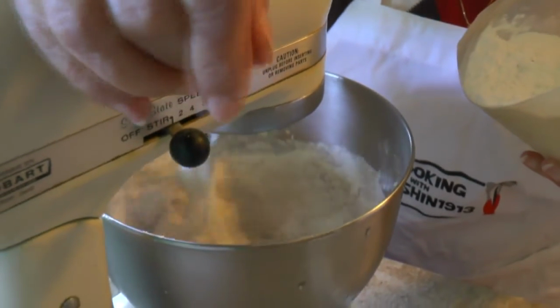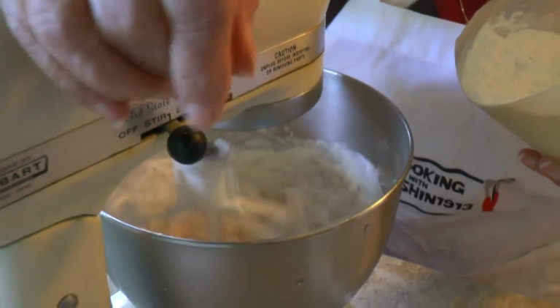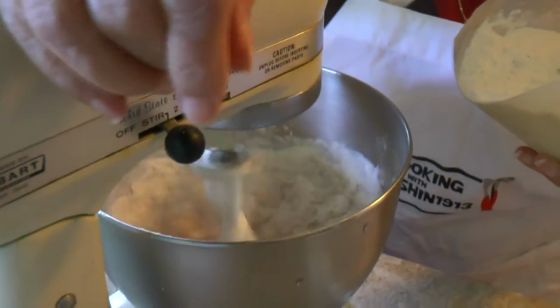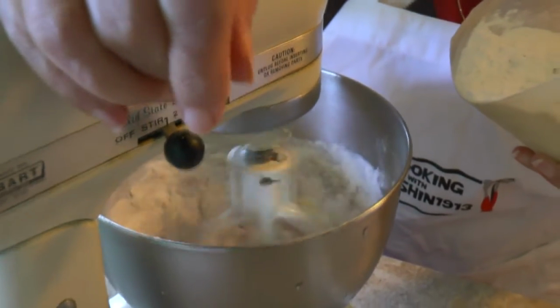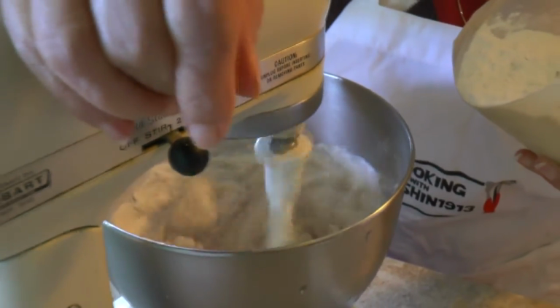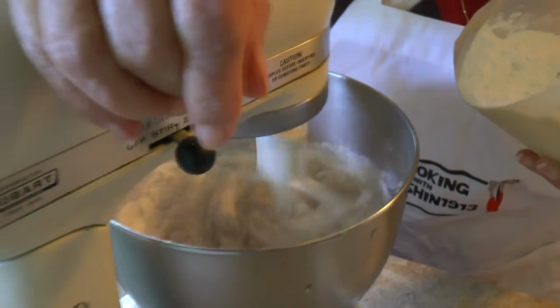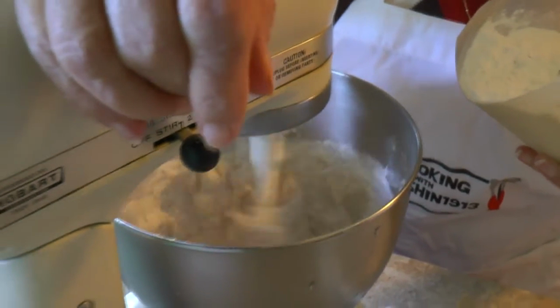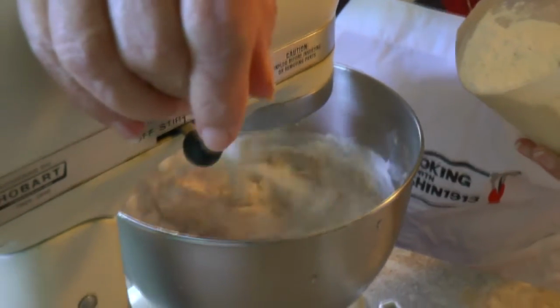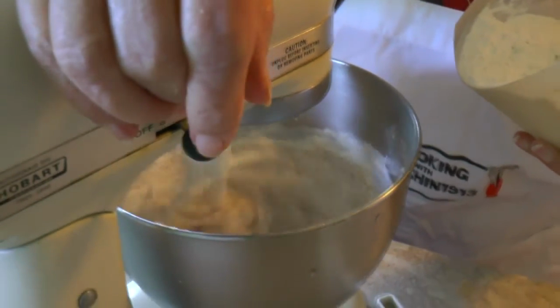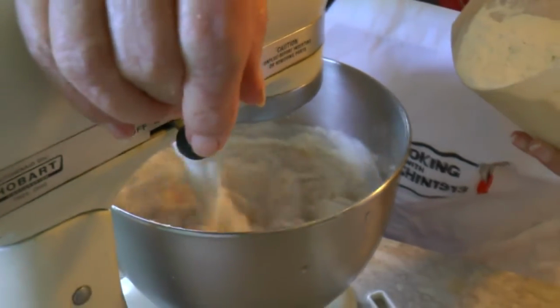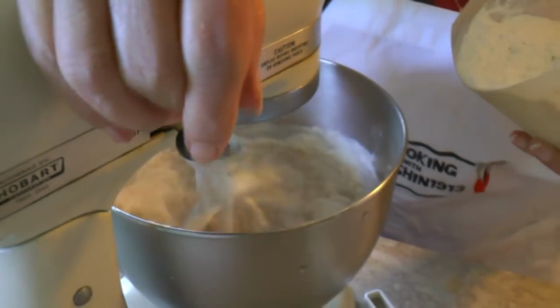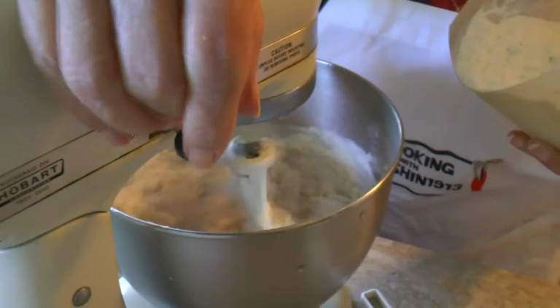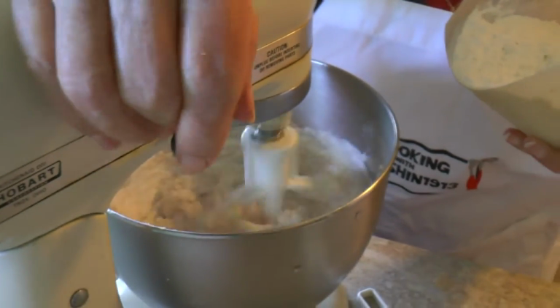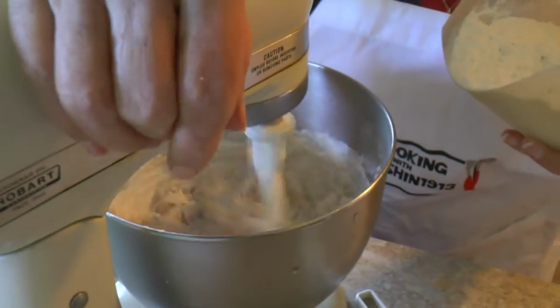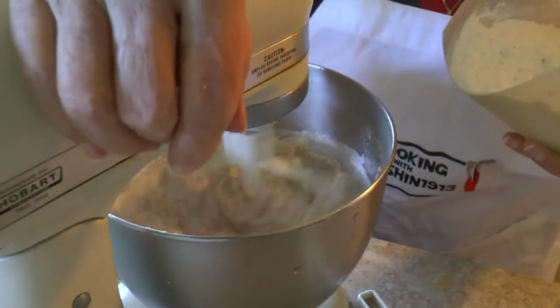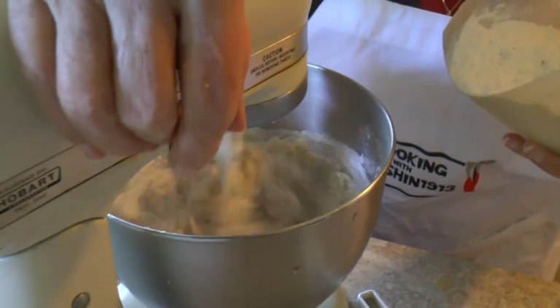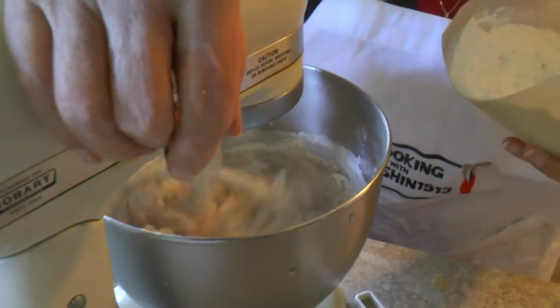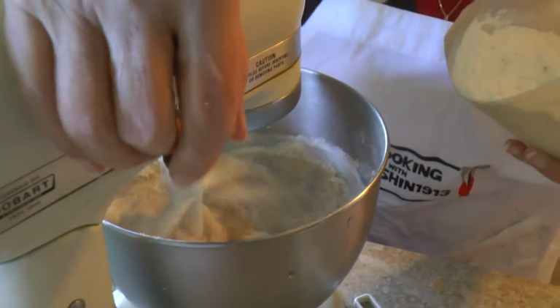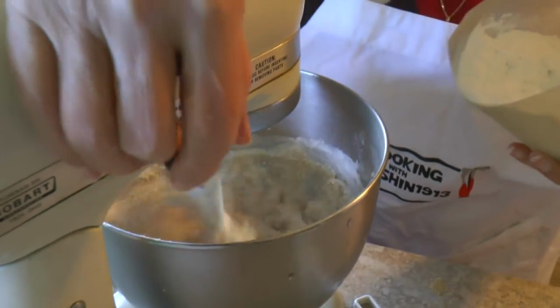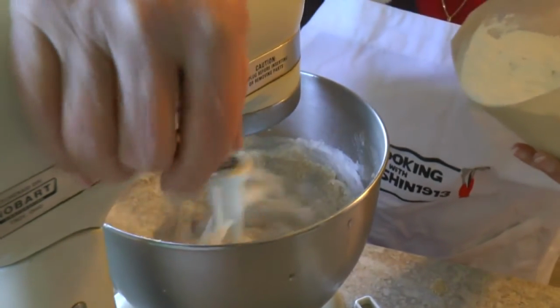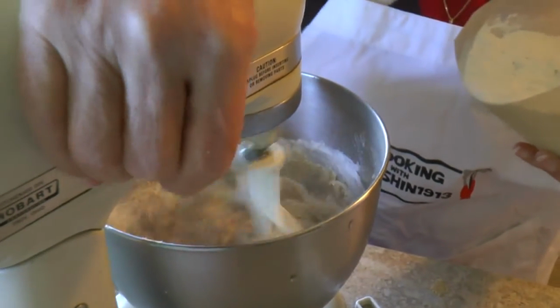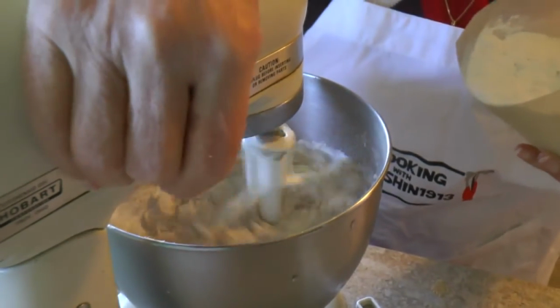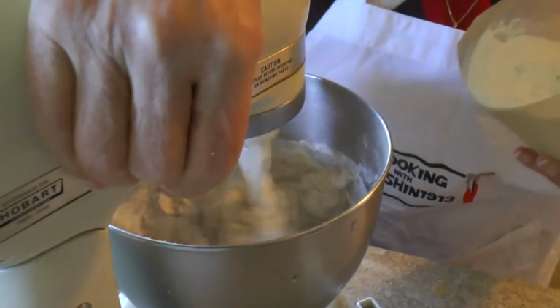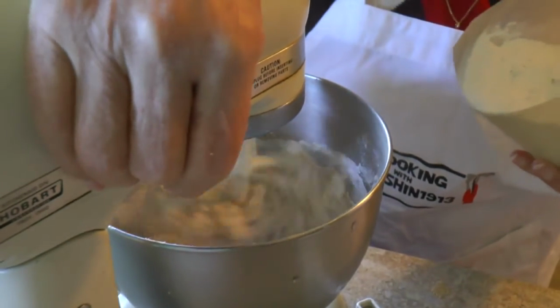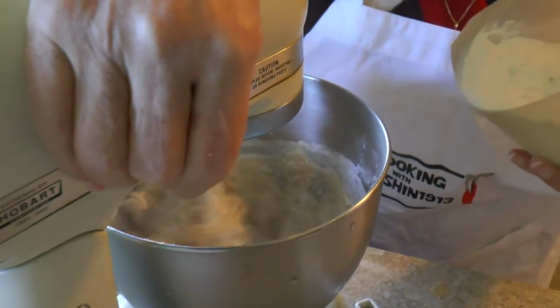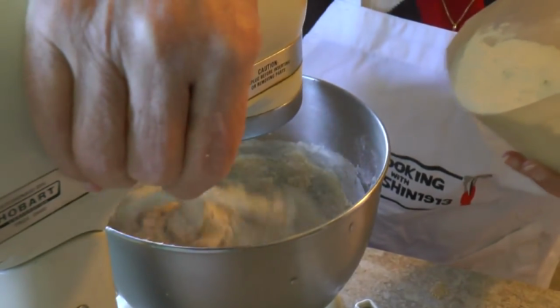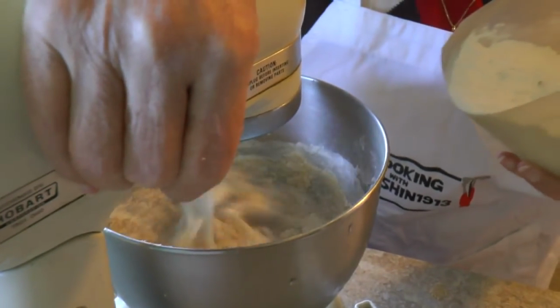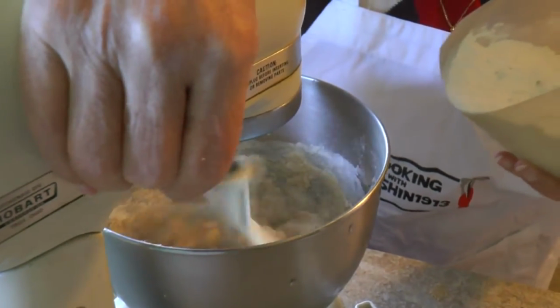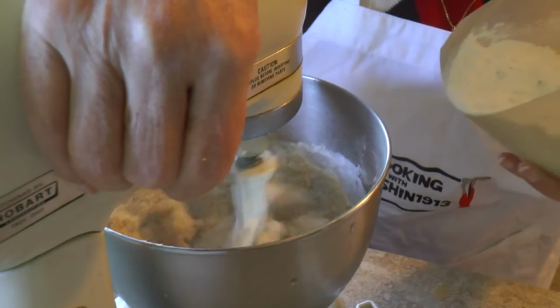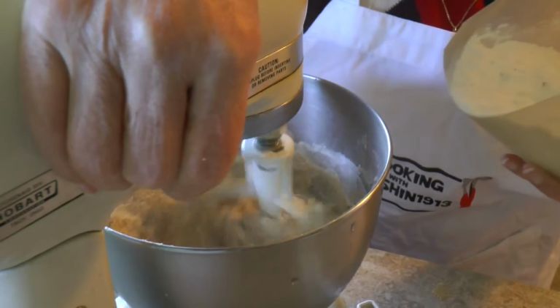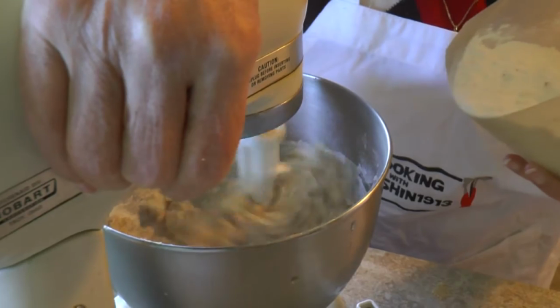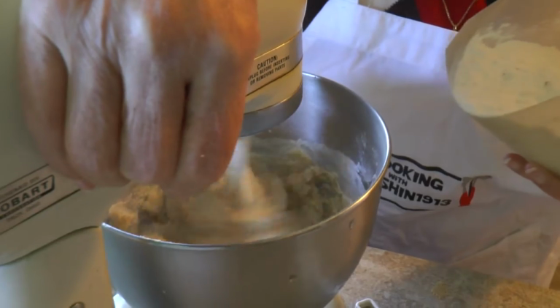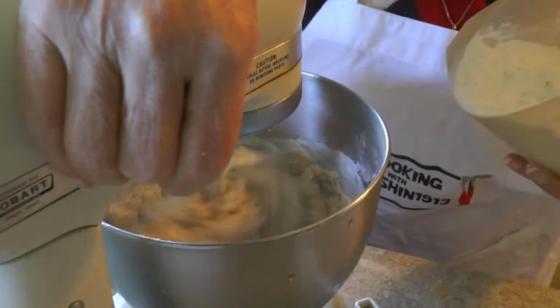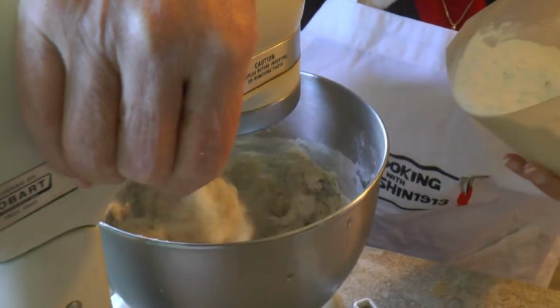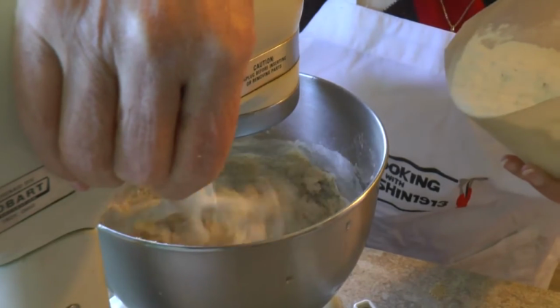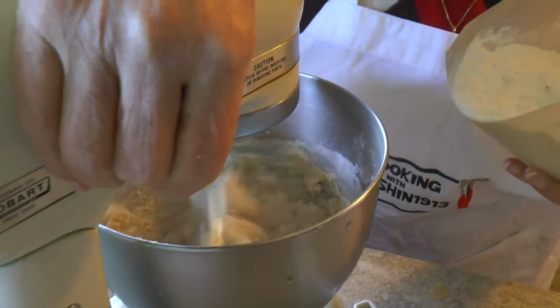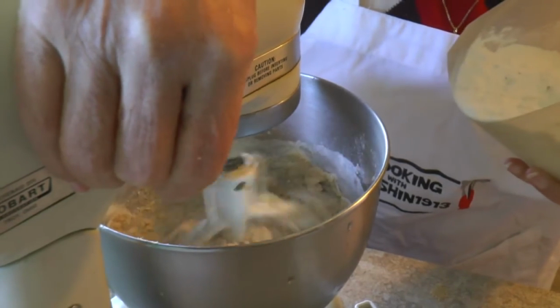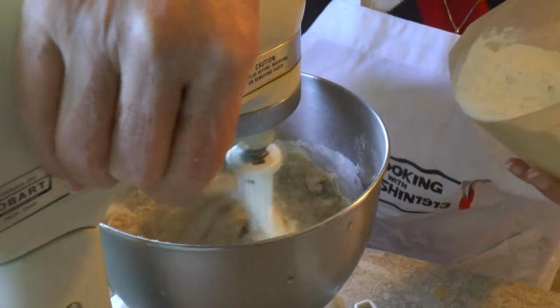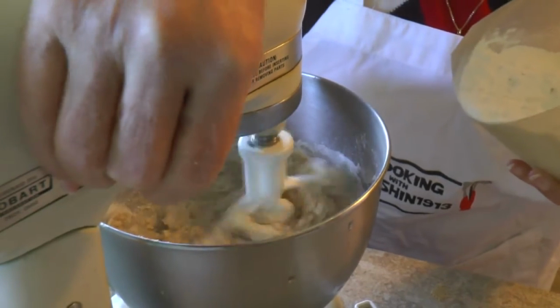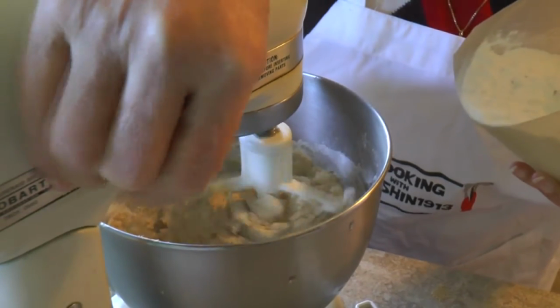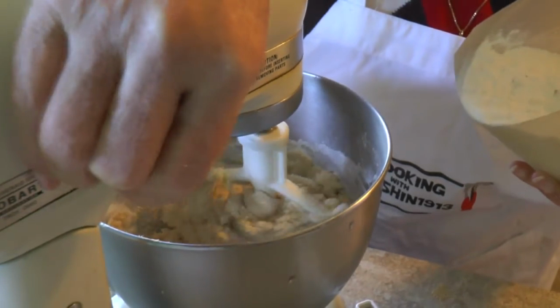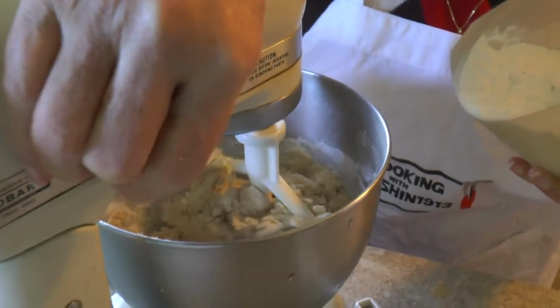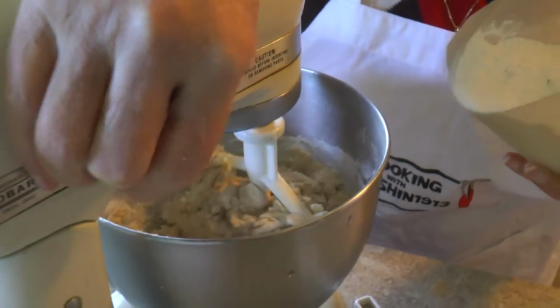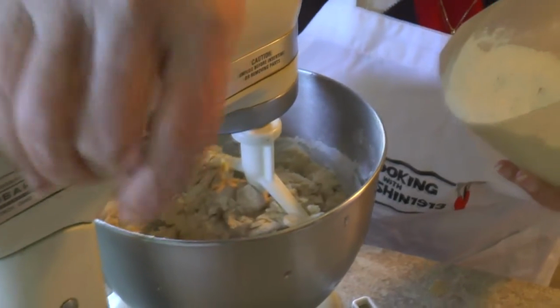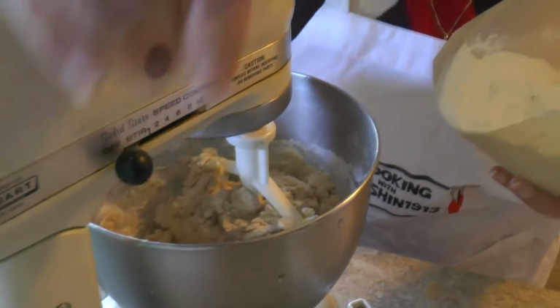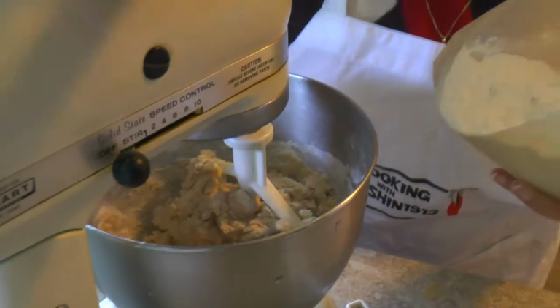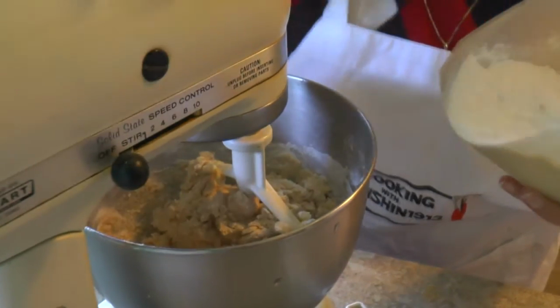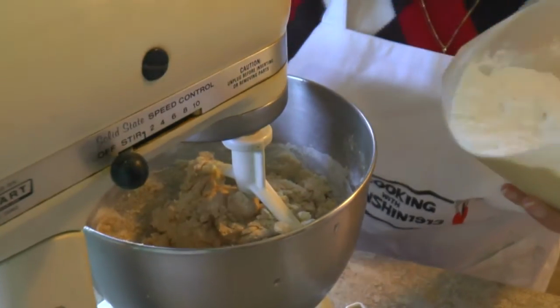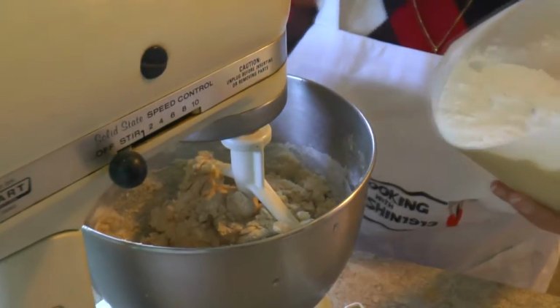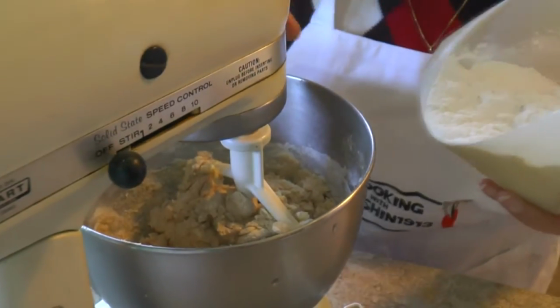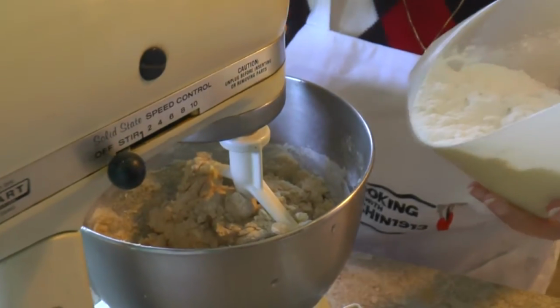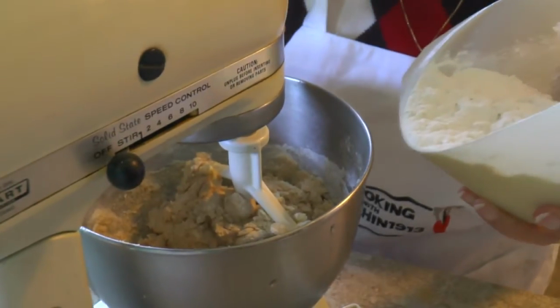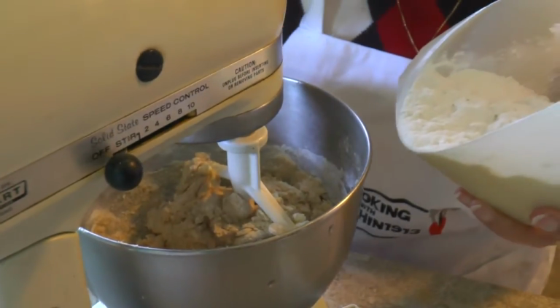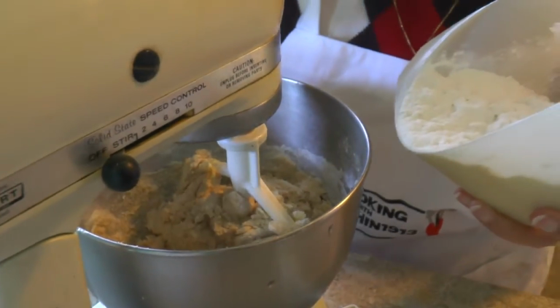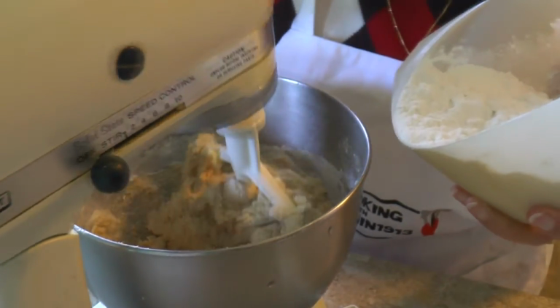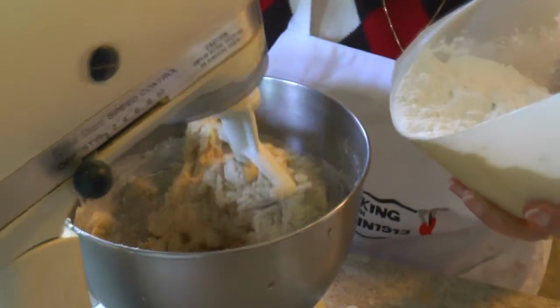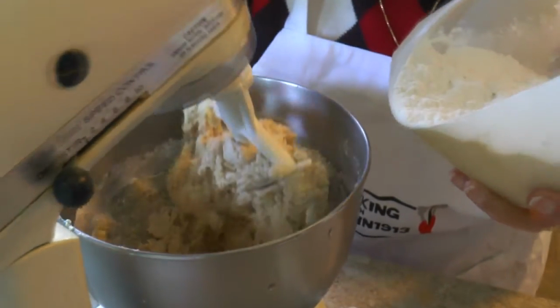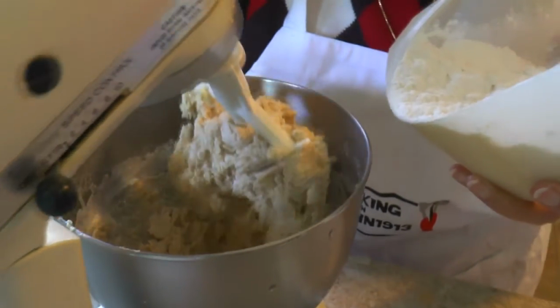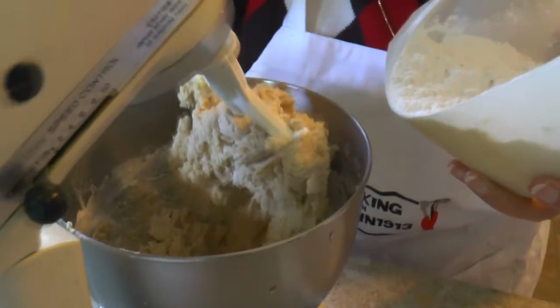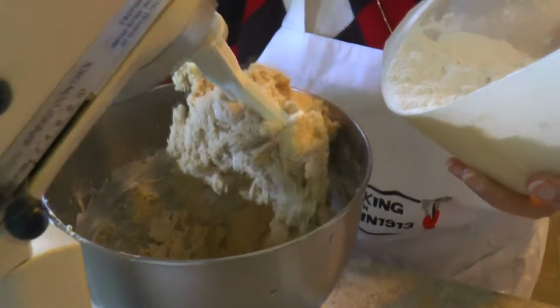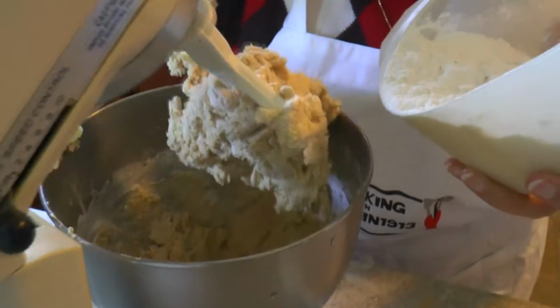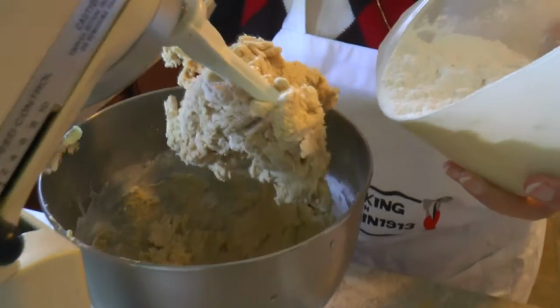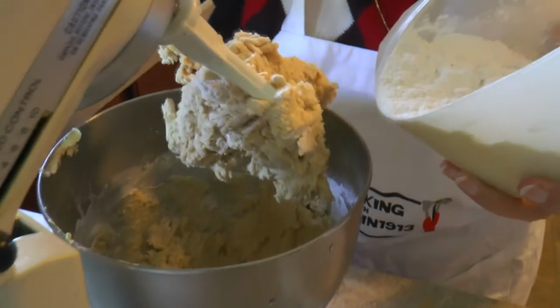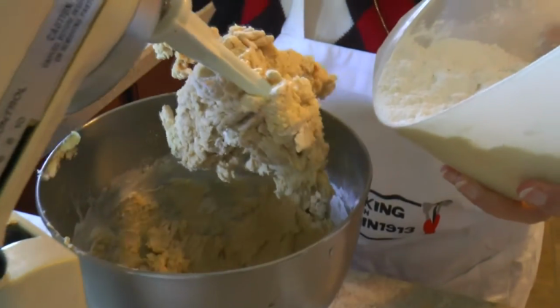A little bit at a time — you don't want to add all the flour at once. No, no.